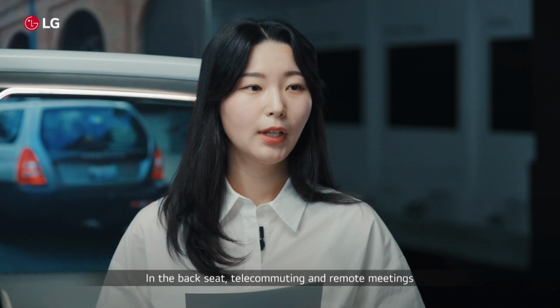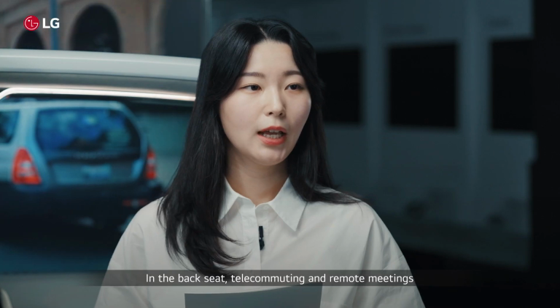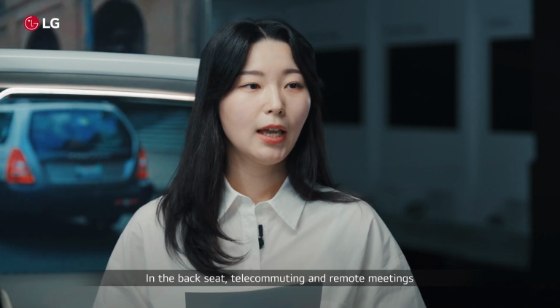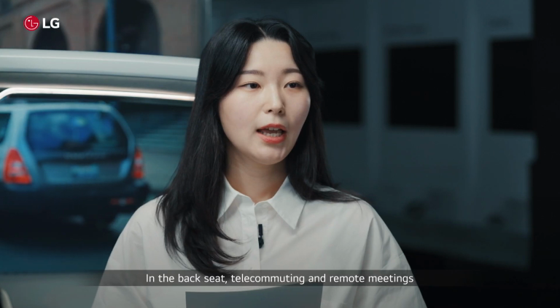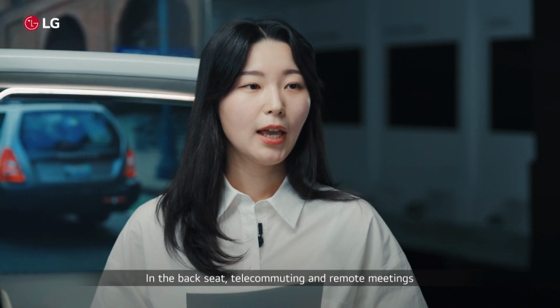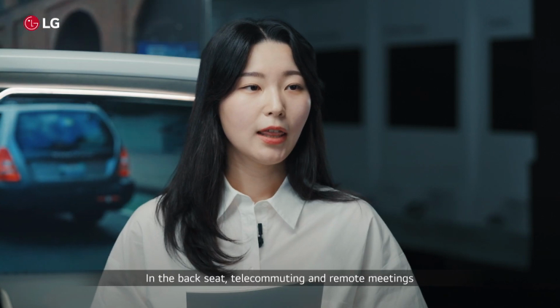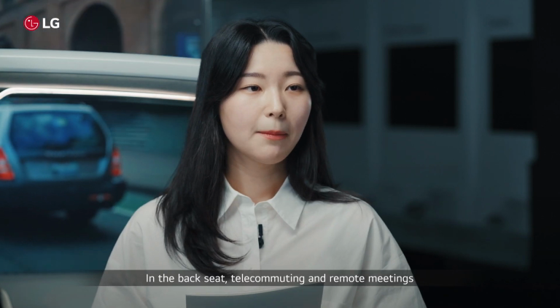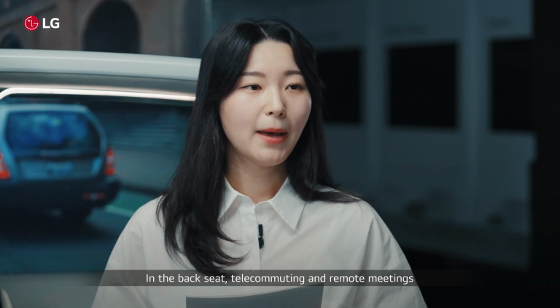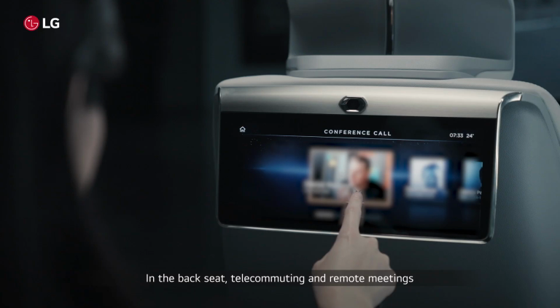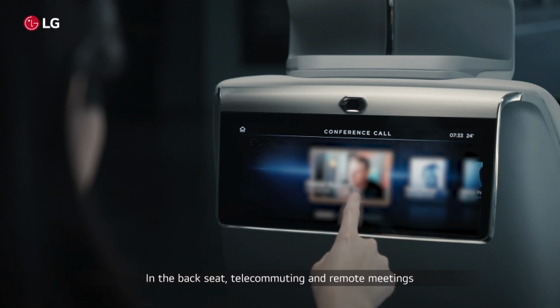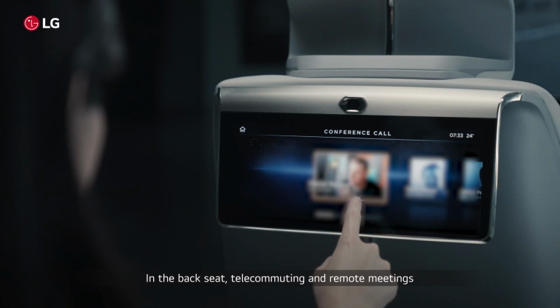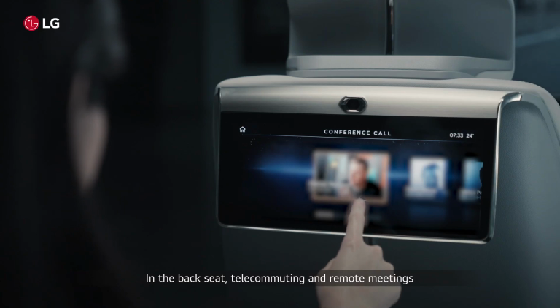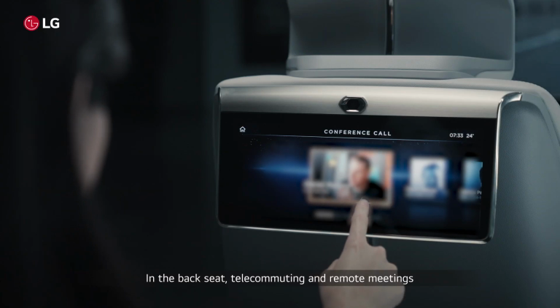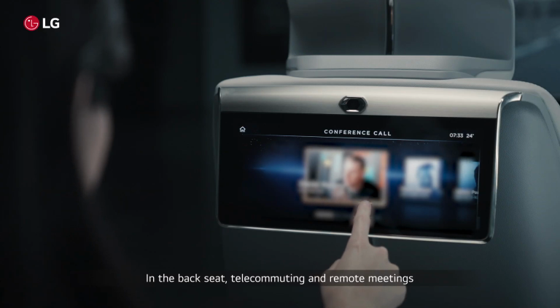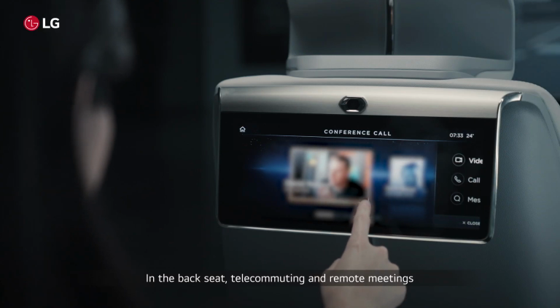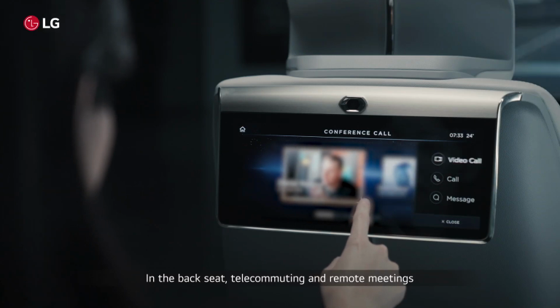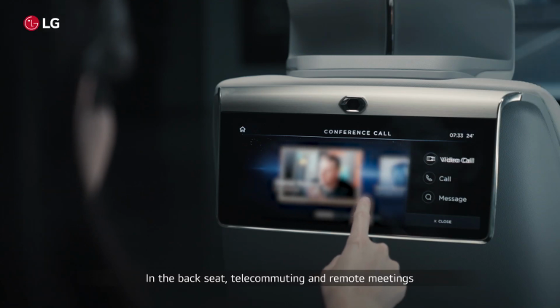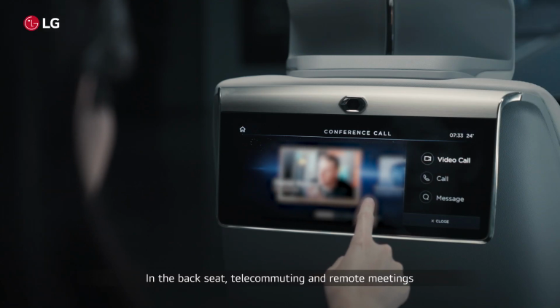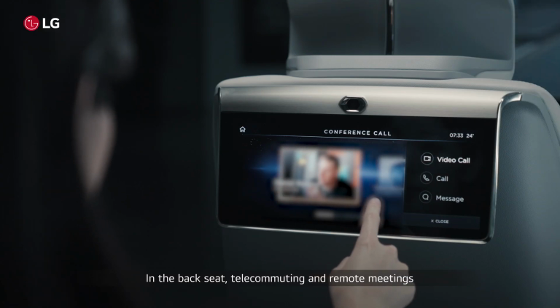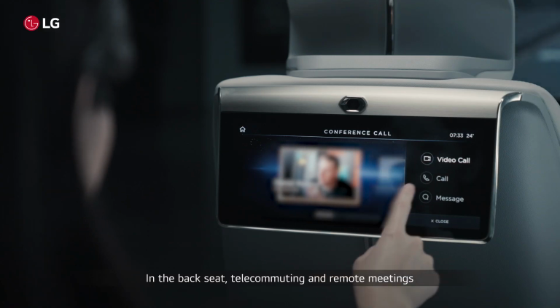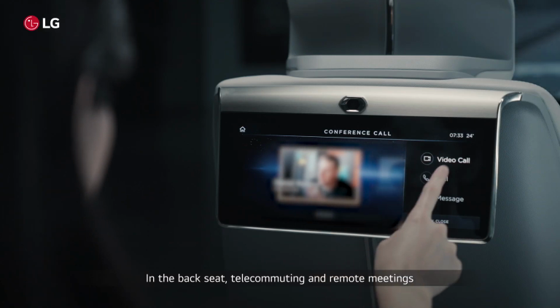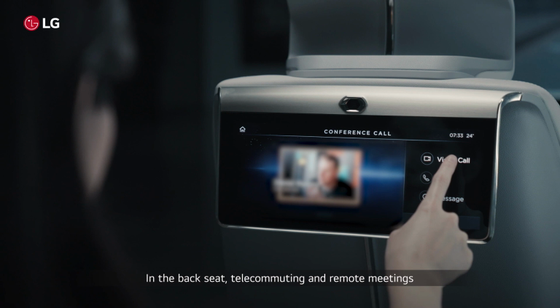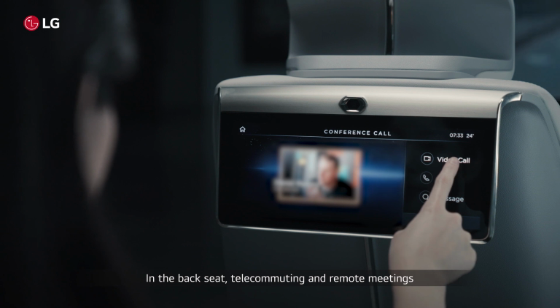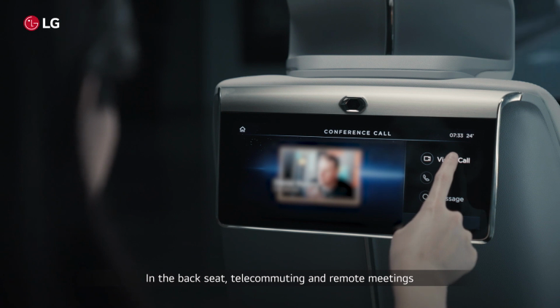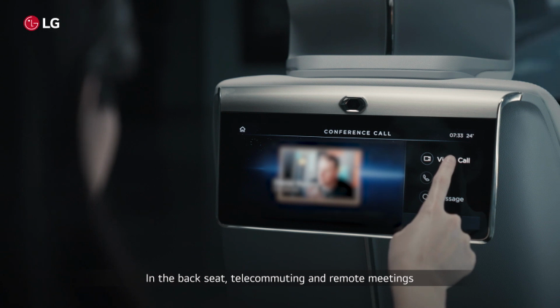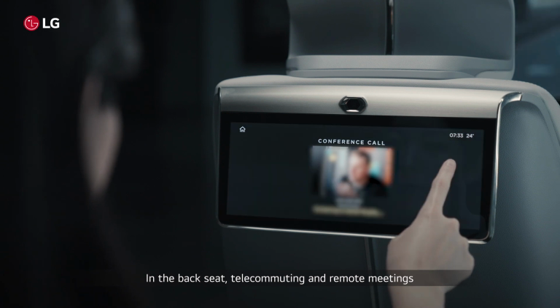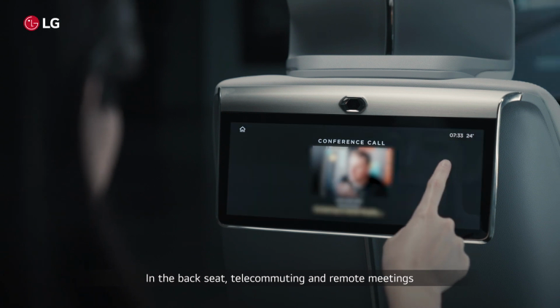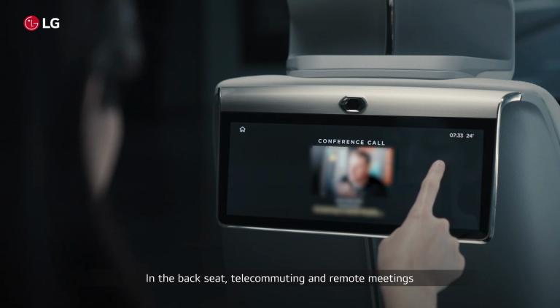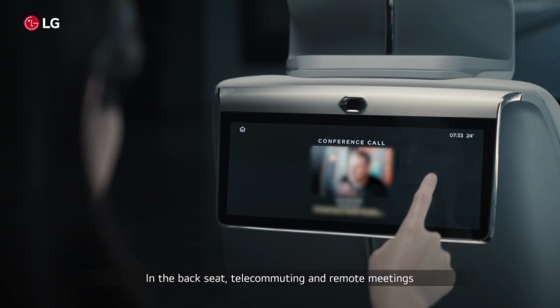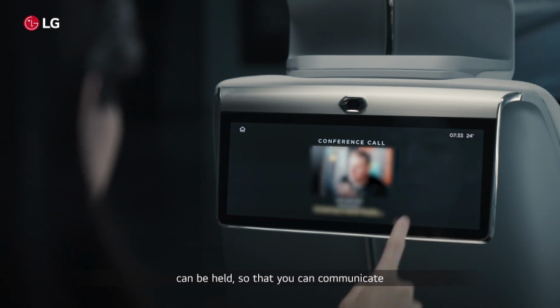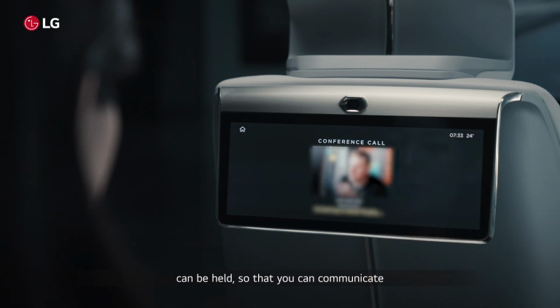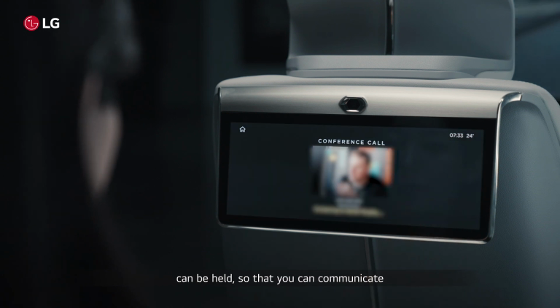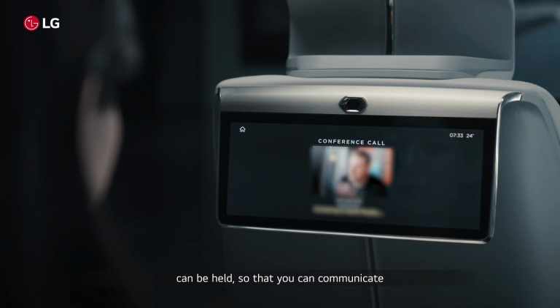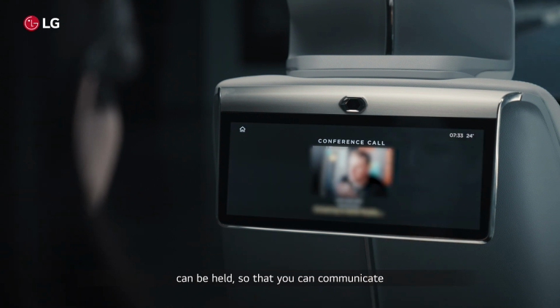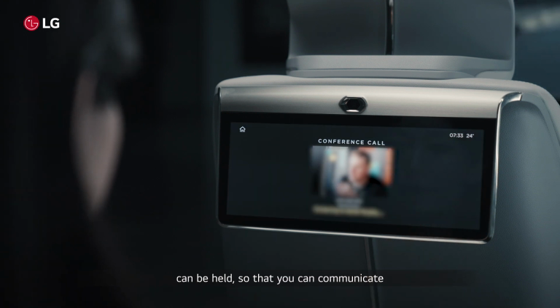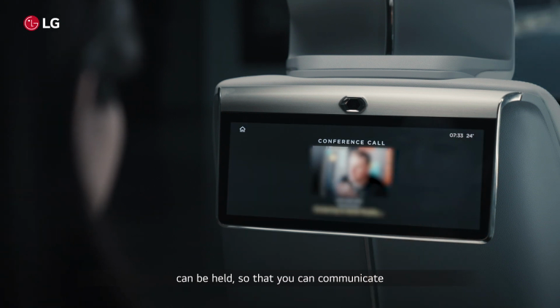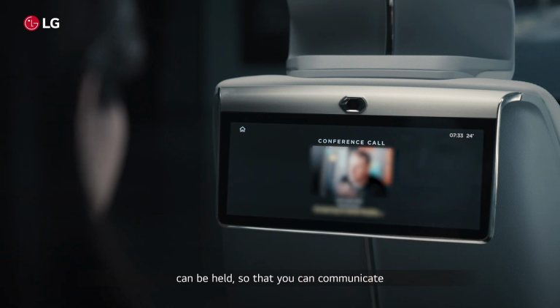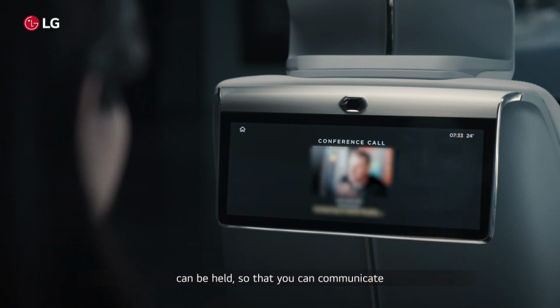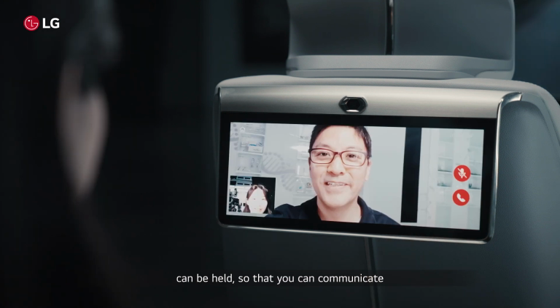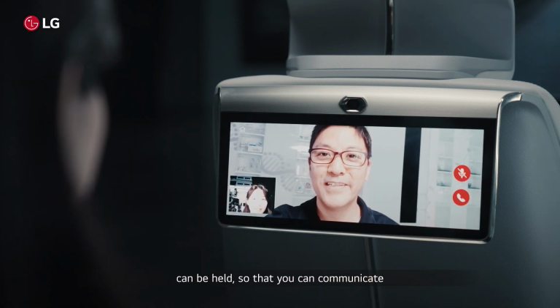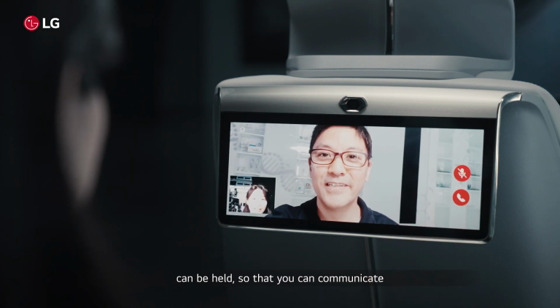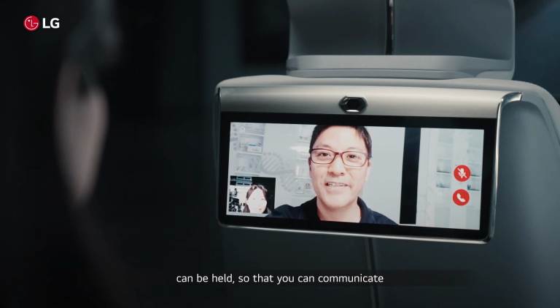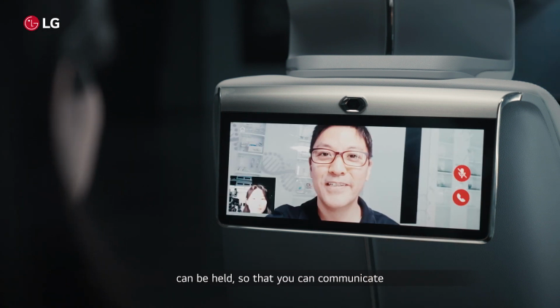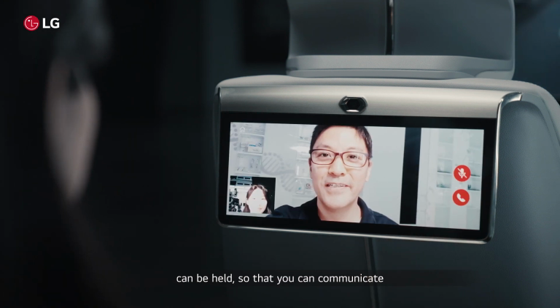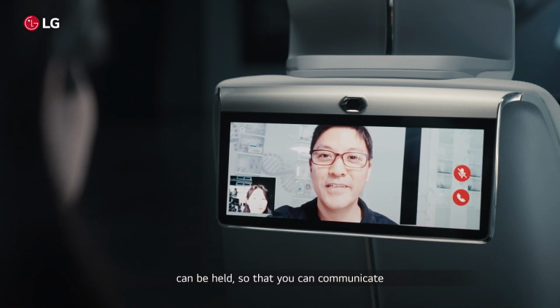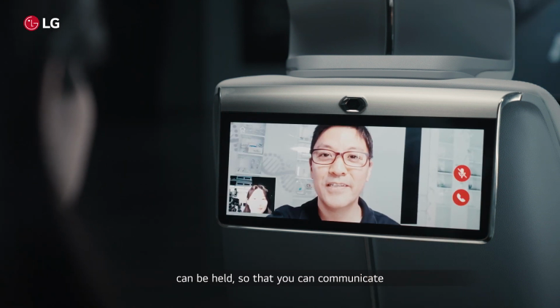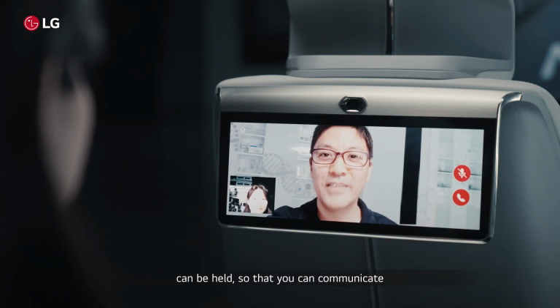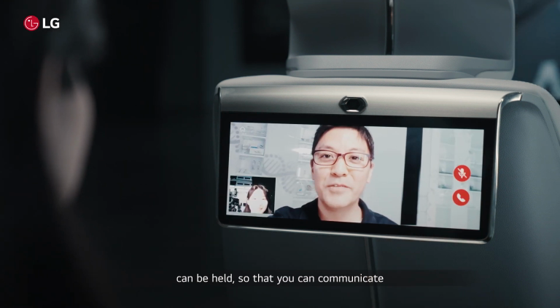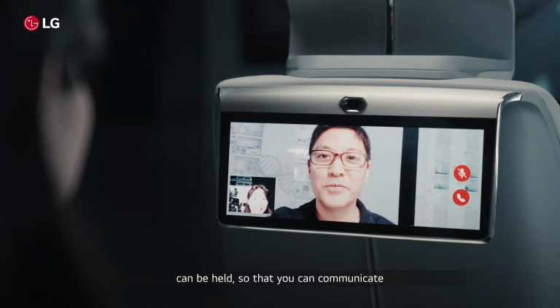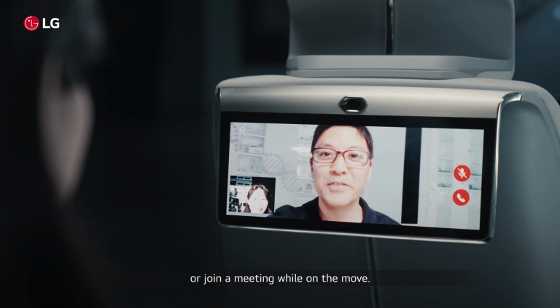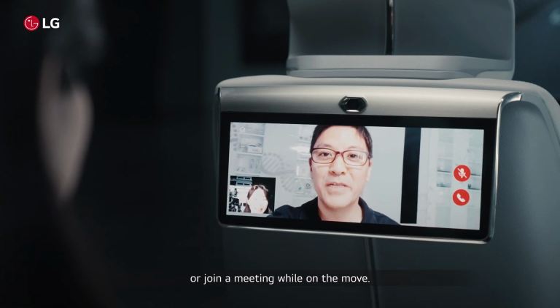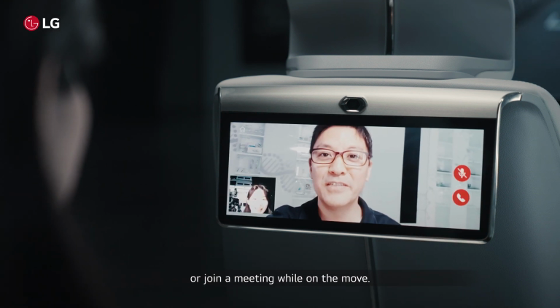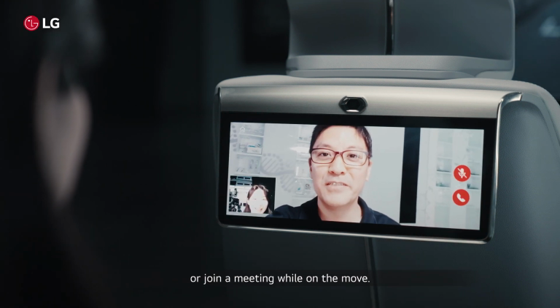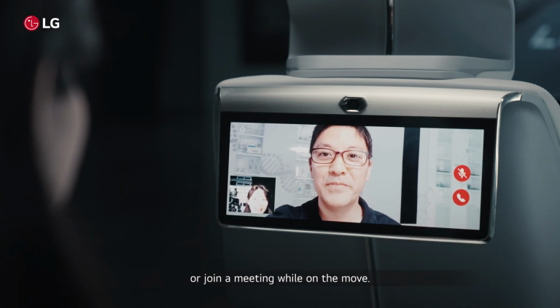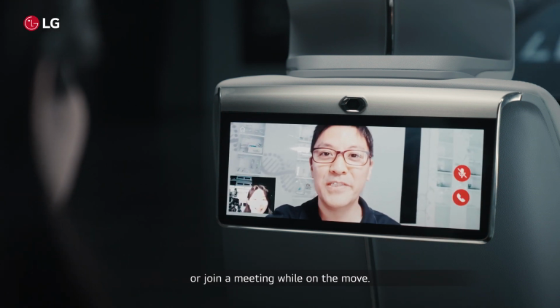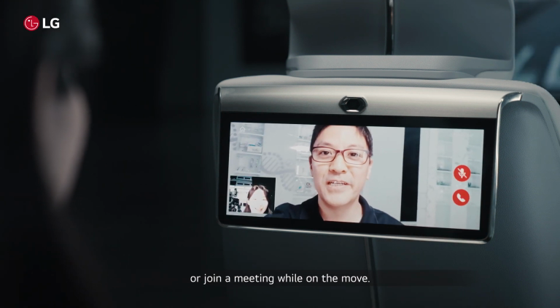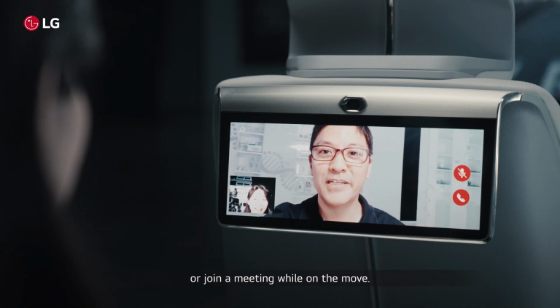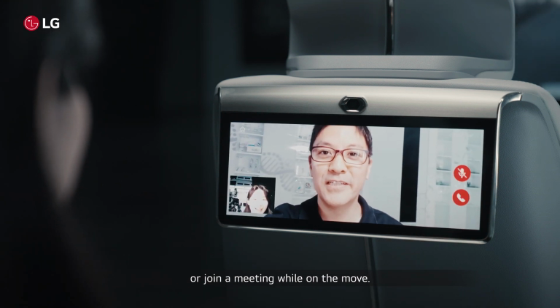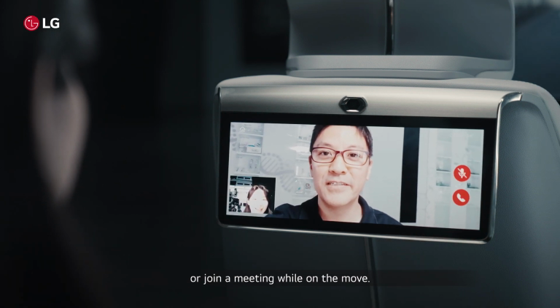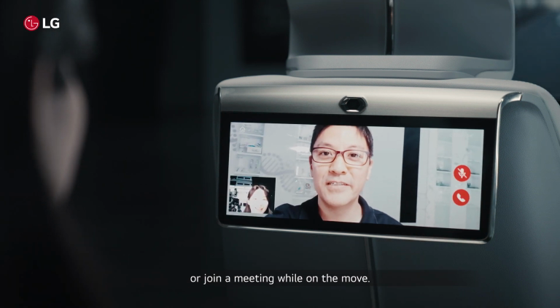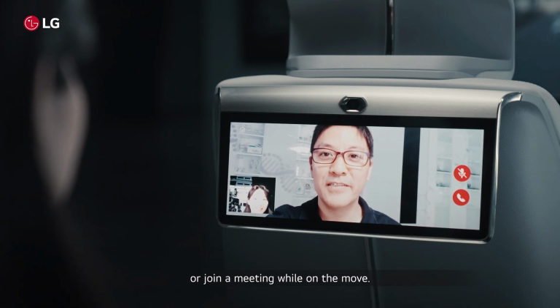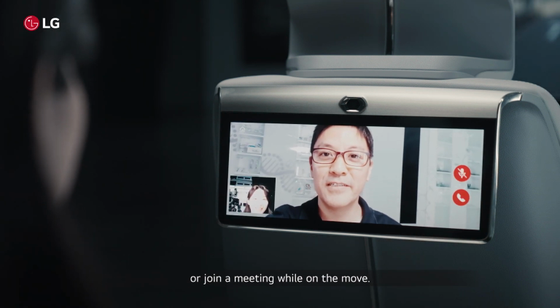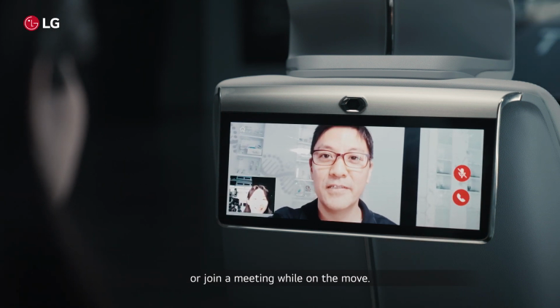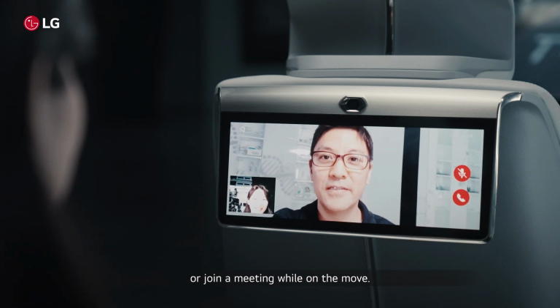In the backseat, telecommuting and remote meetings can be held so that you can communicate or join a meeting while on the move.